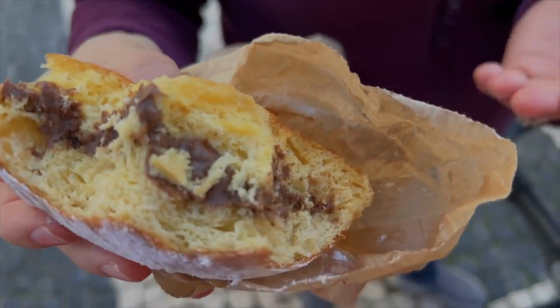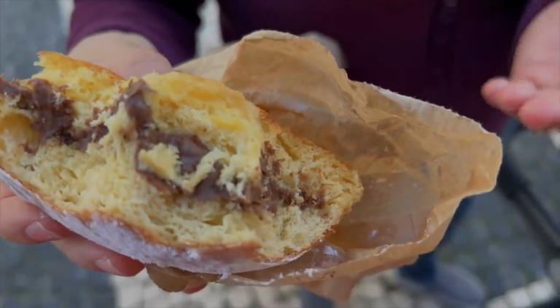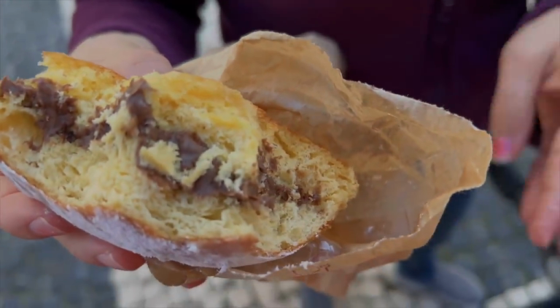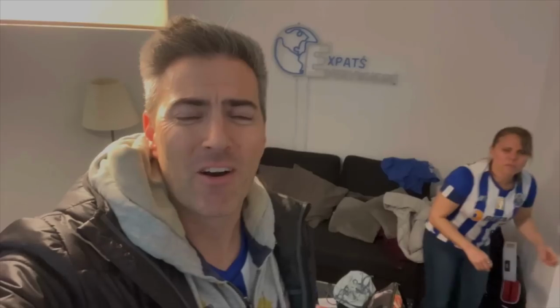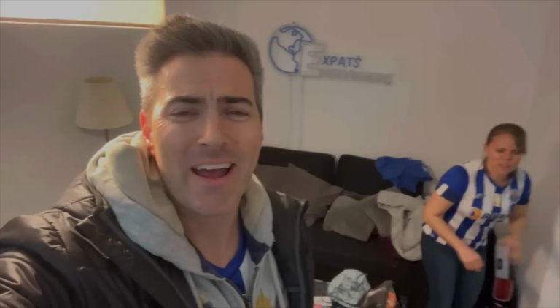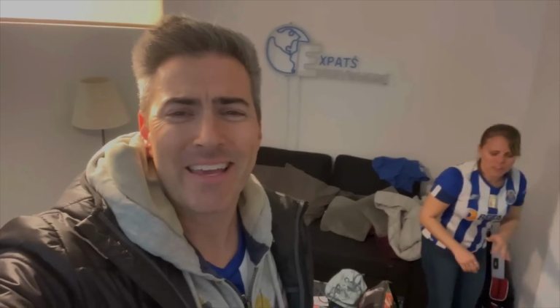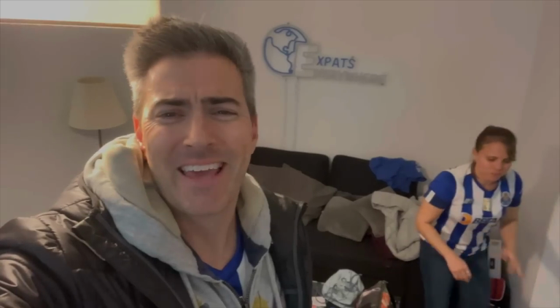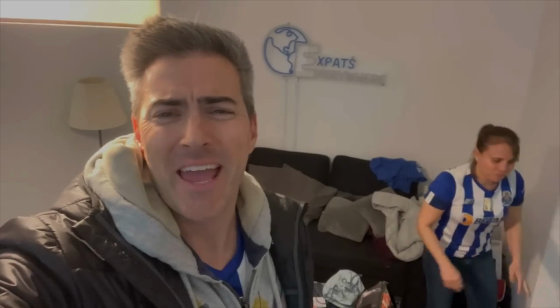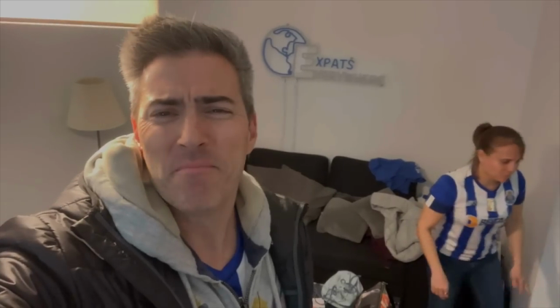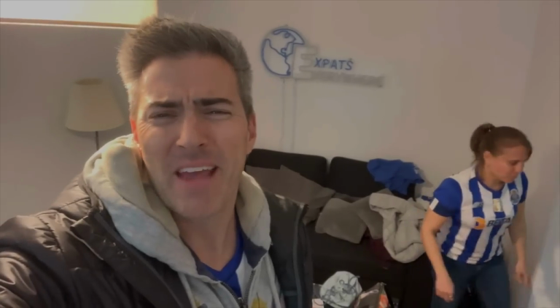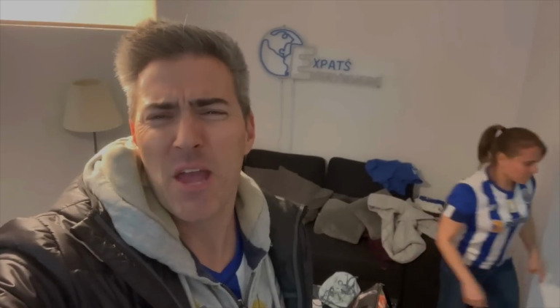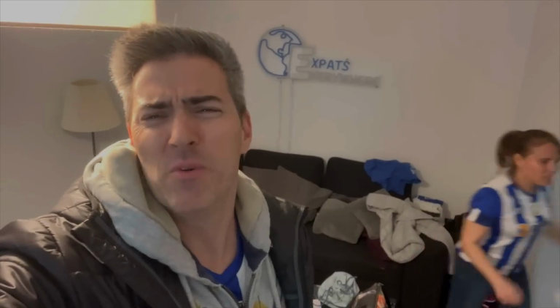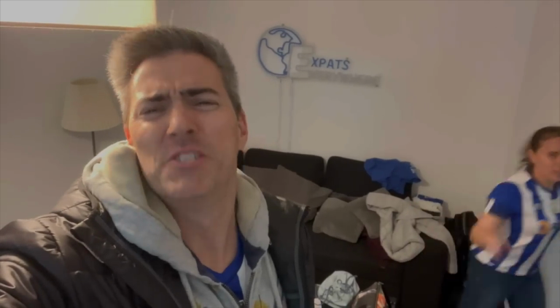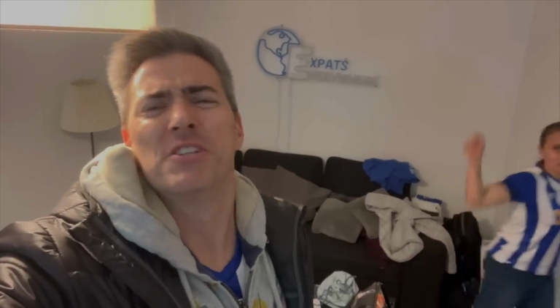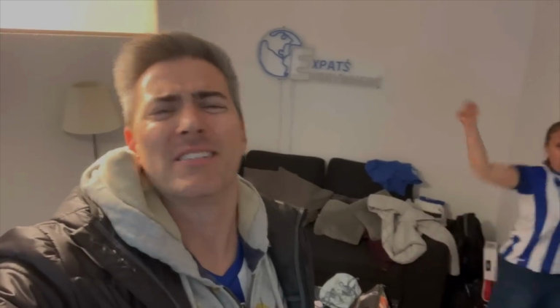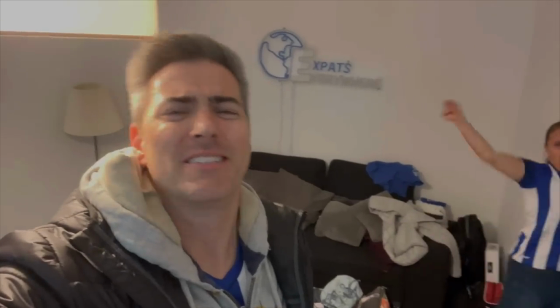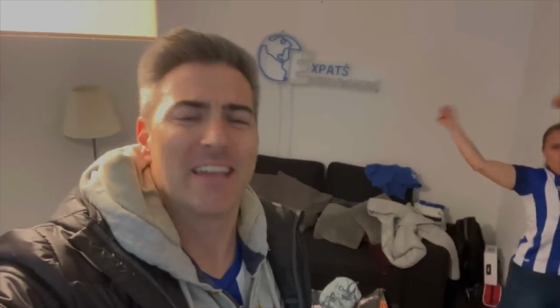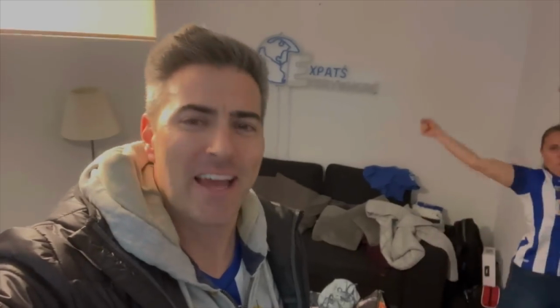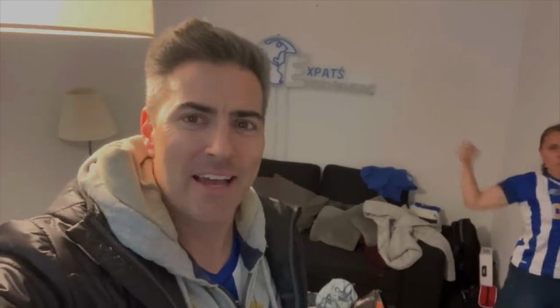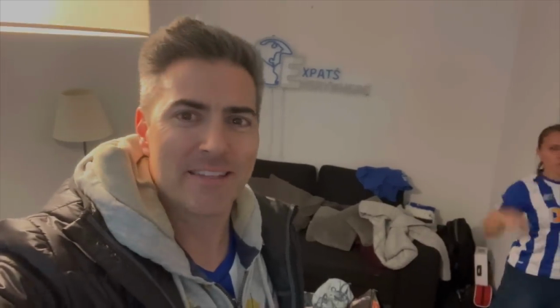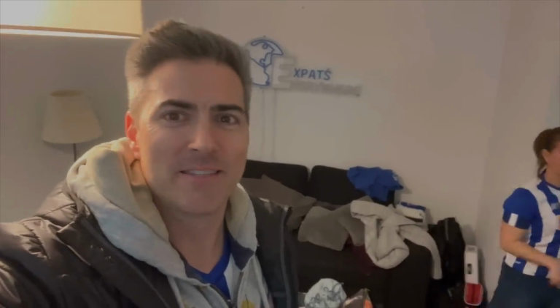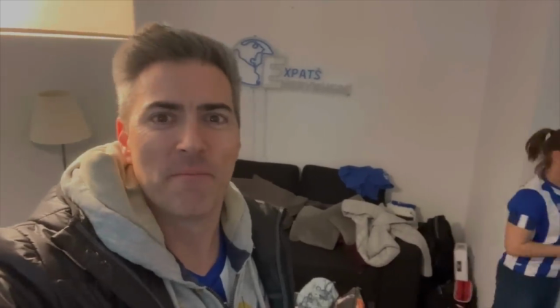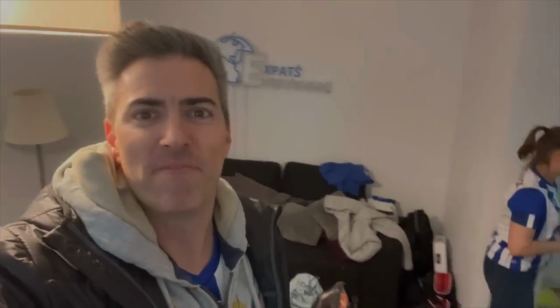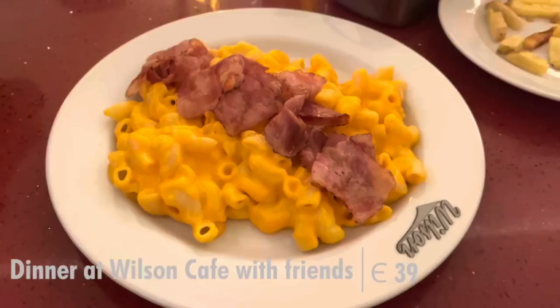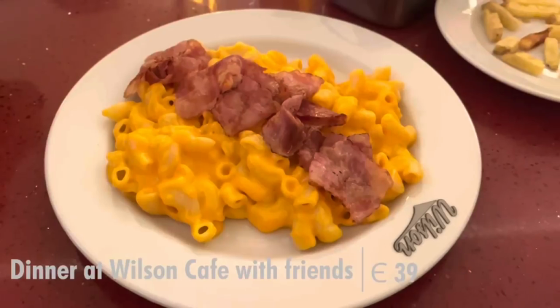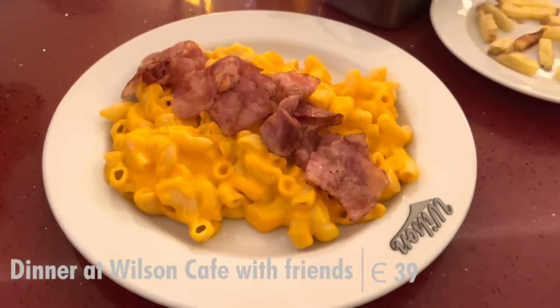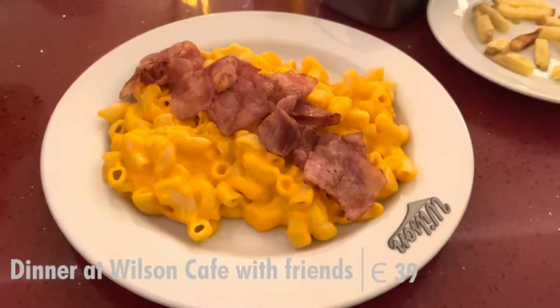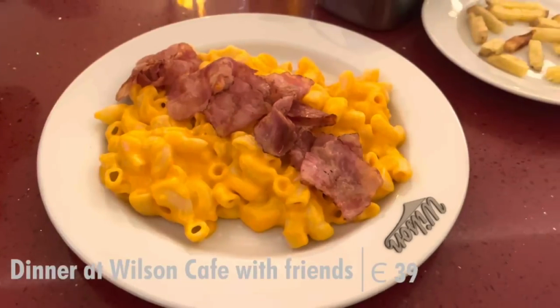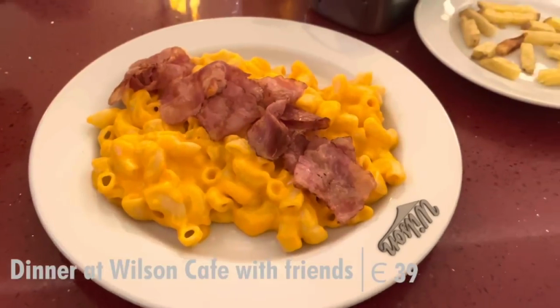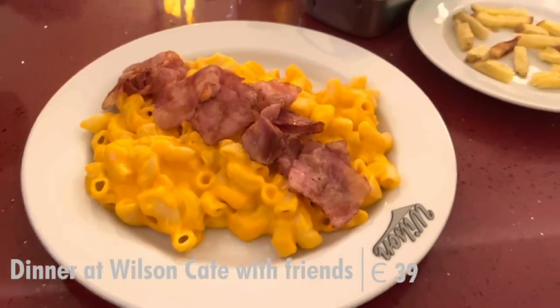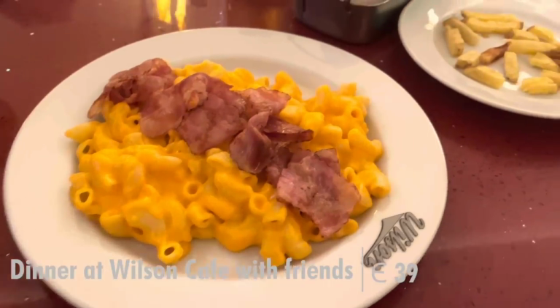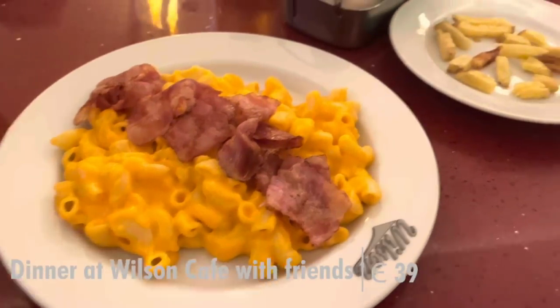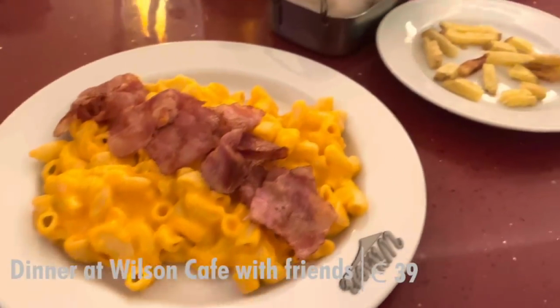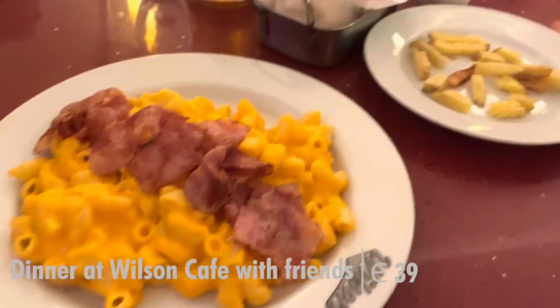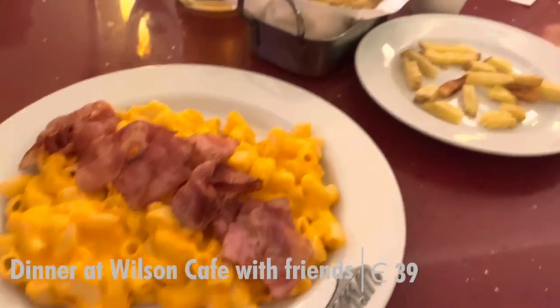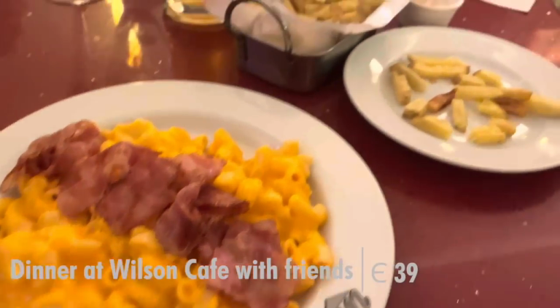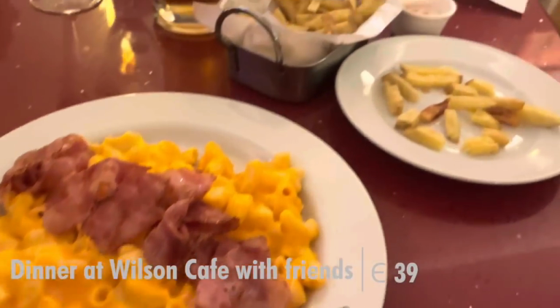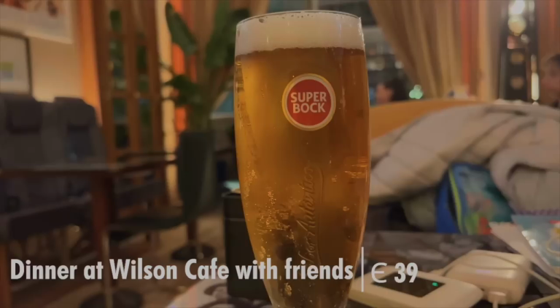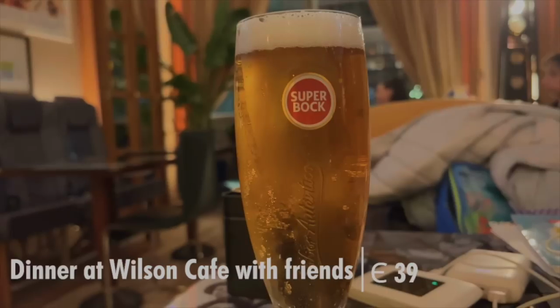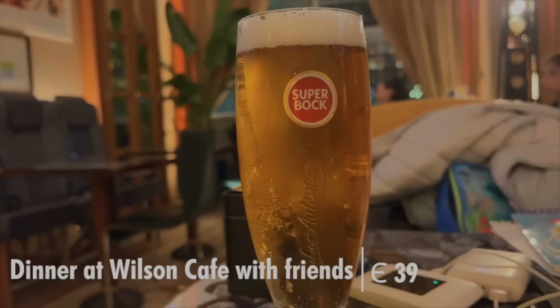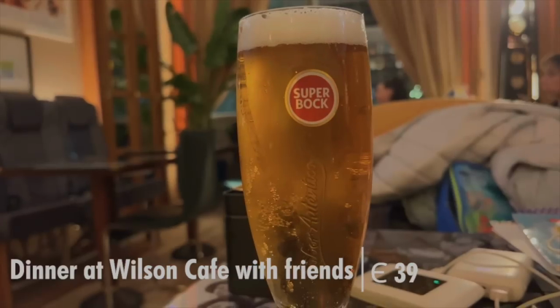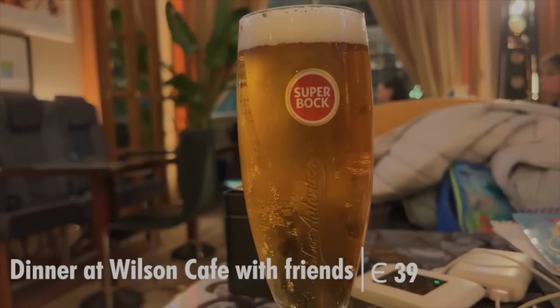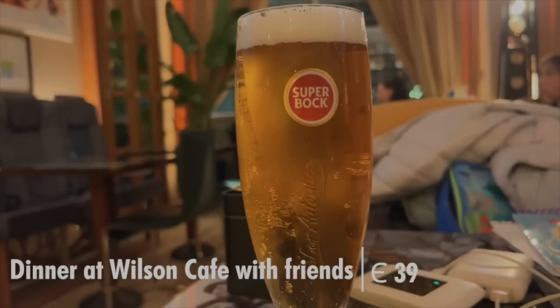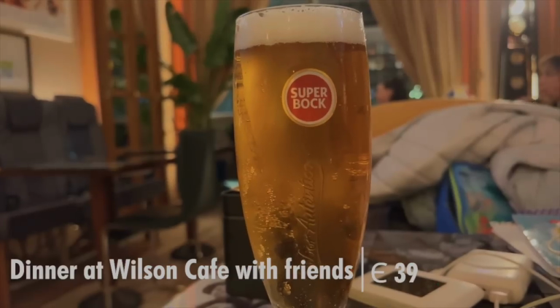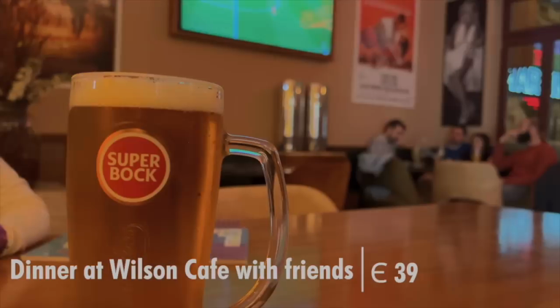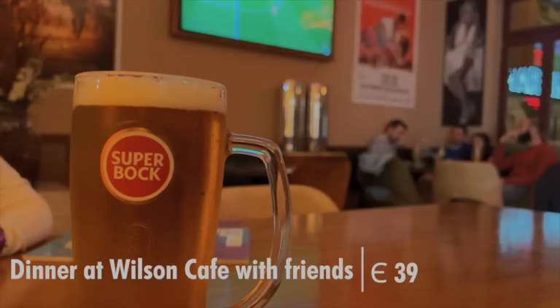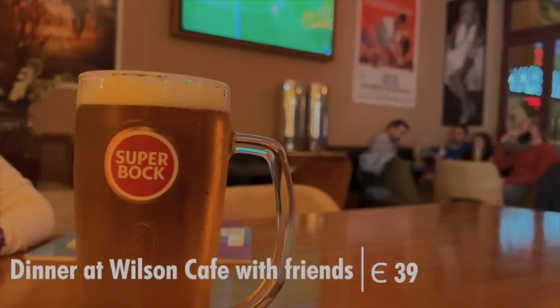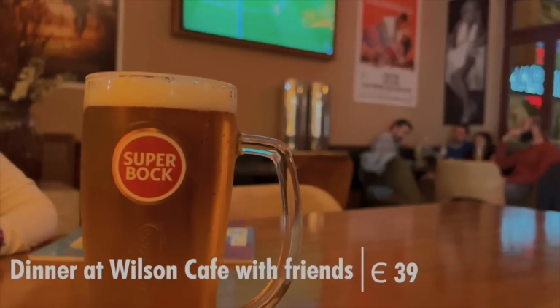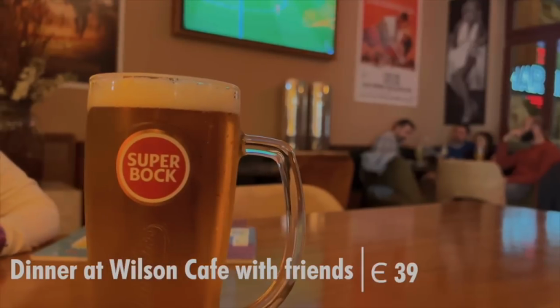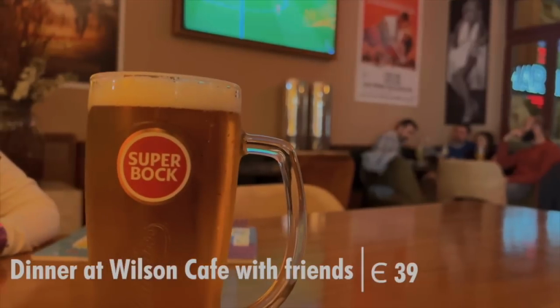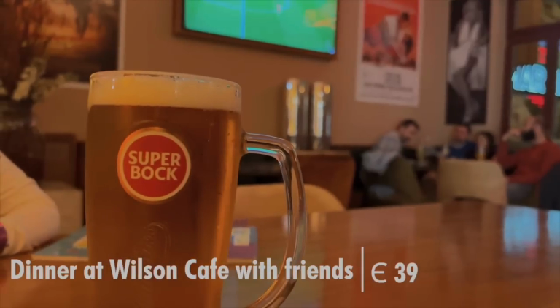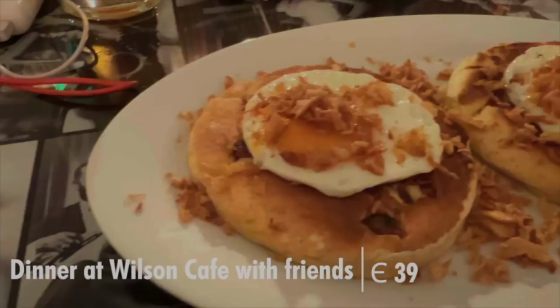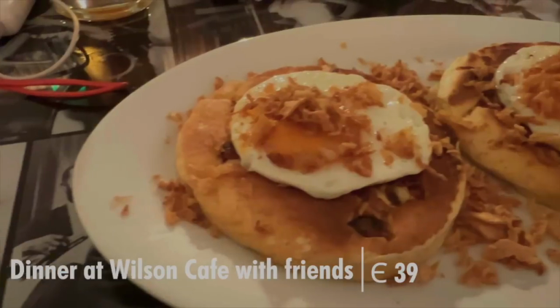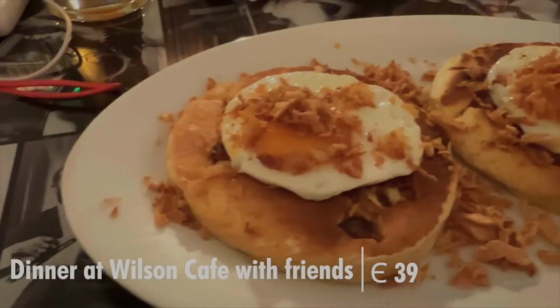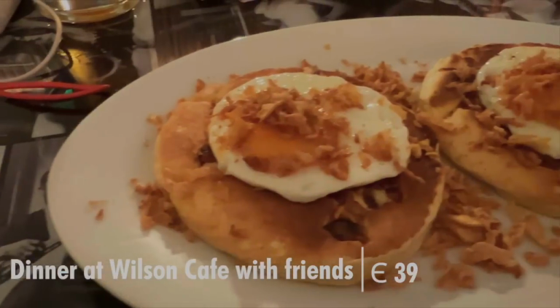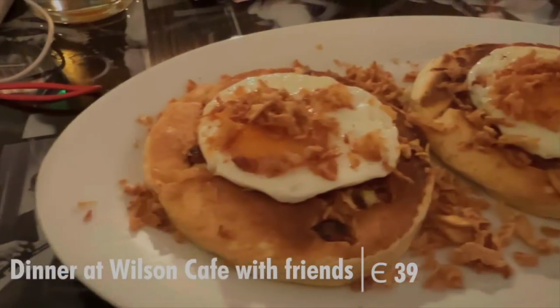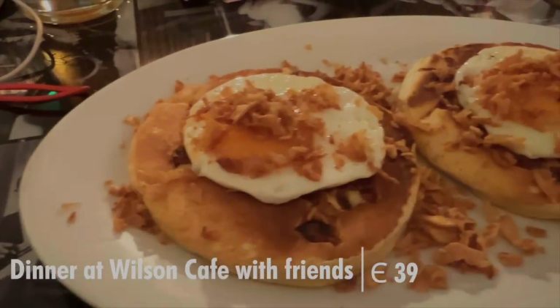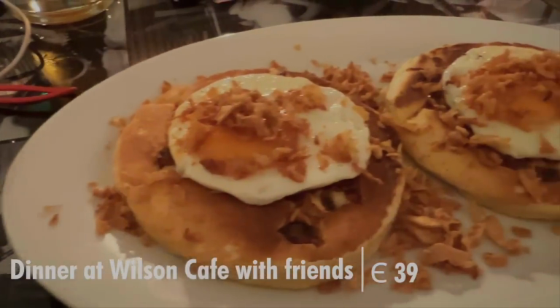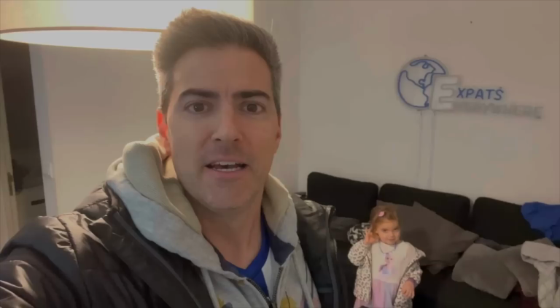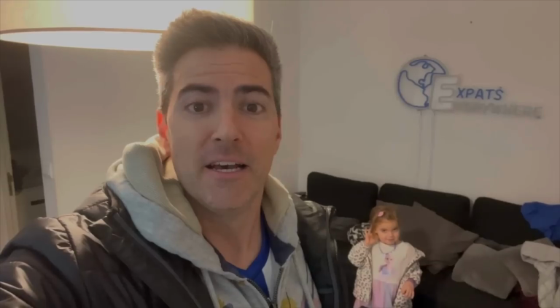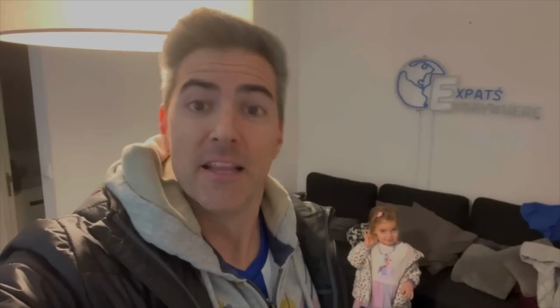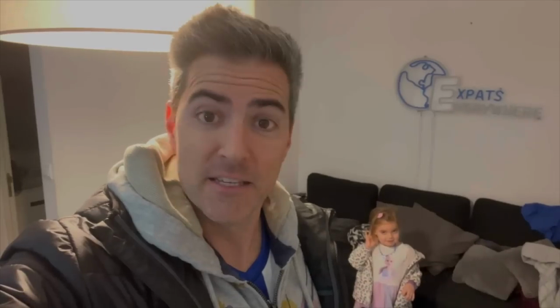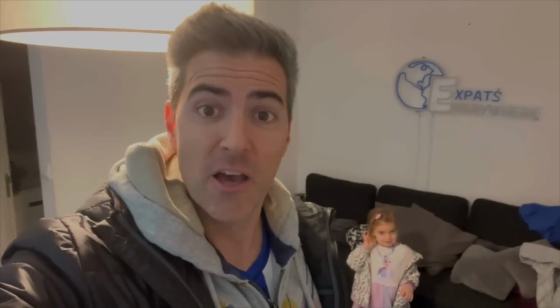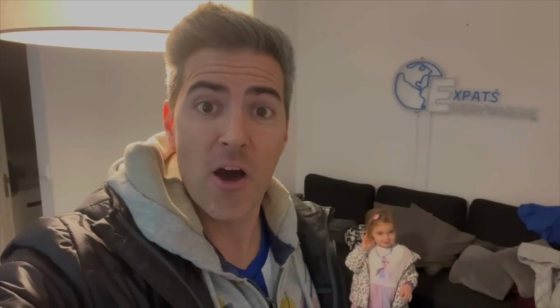Game day! We just had some food at Wilson's and now we're headed to the FC Porto match. Let's go!